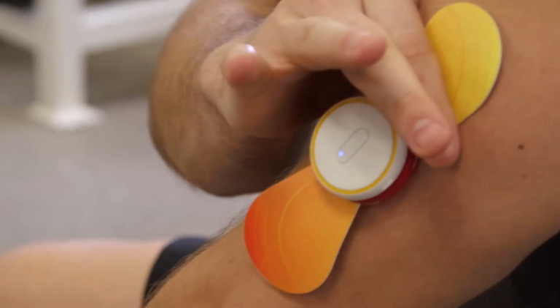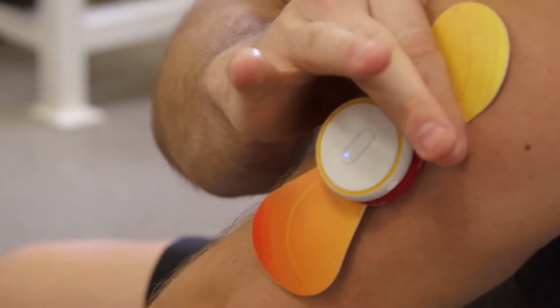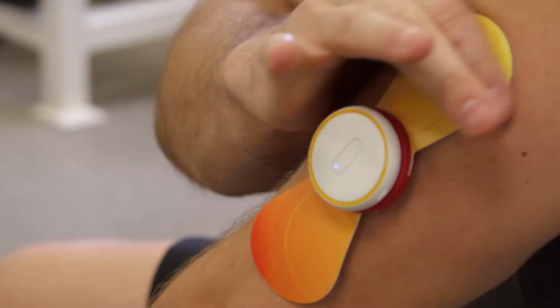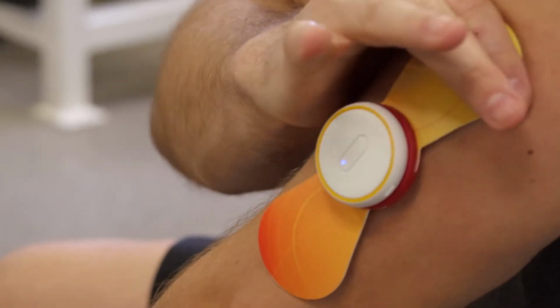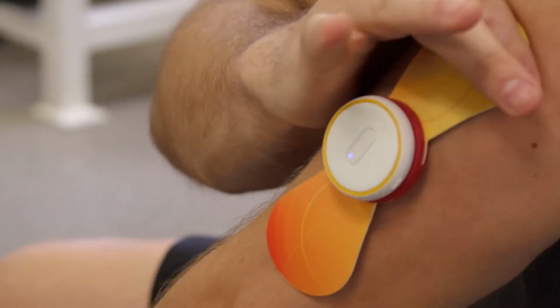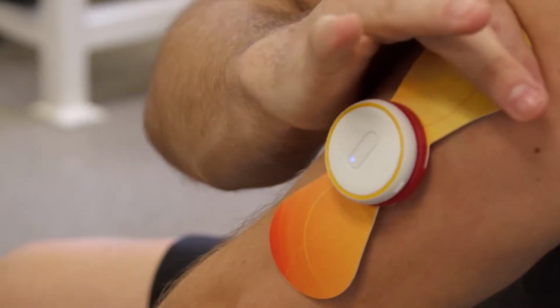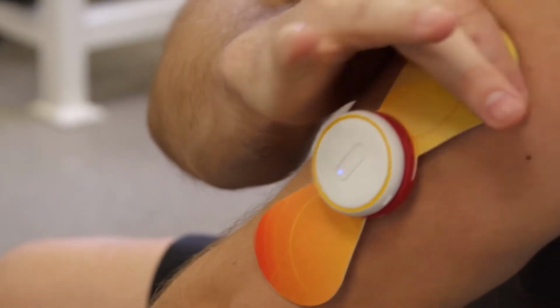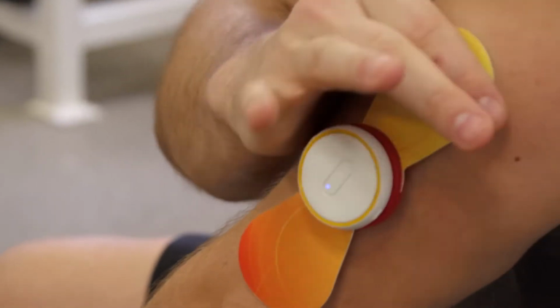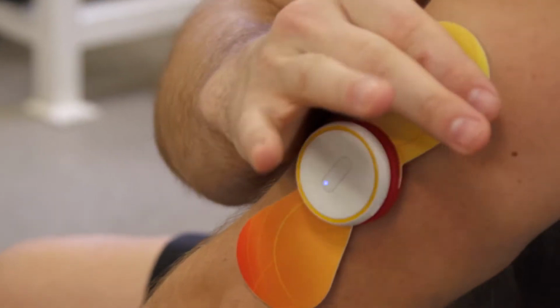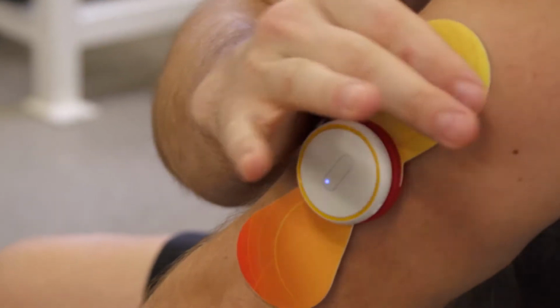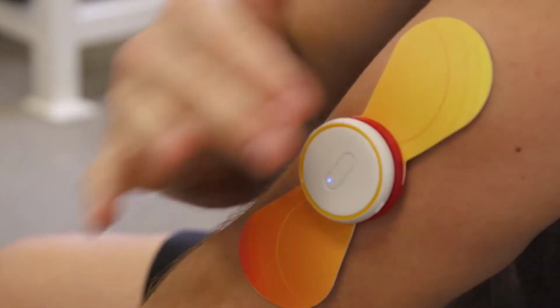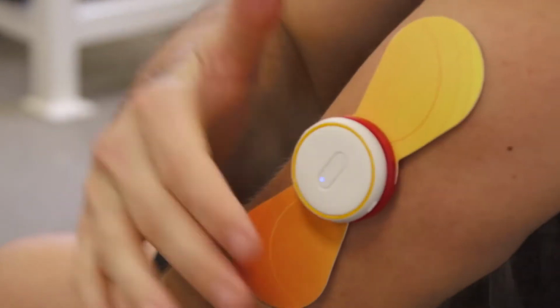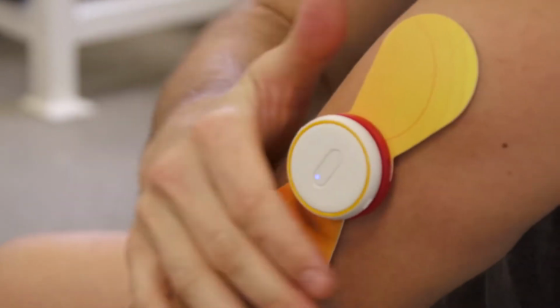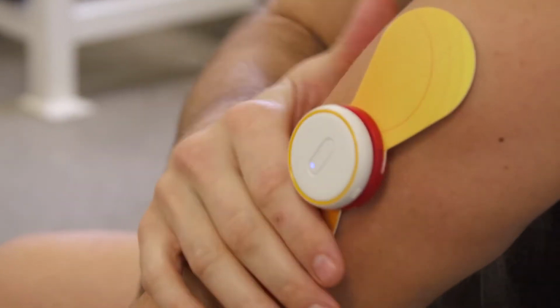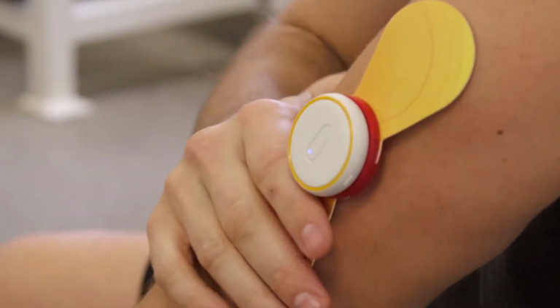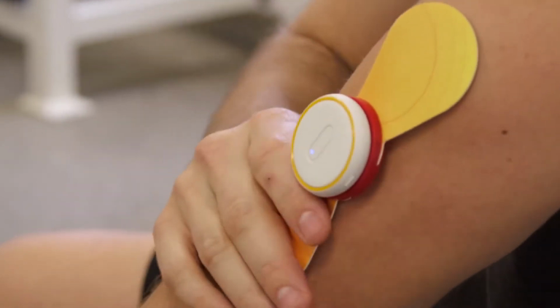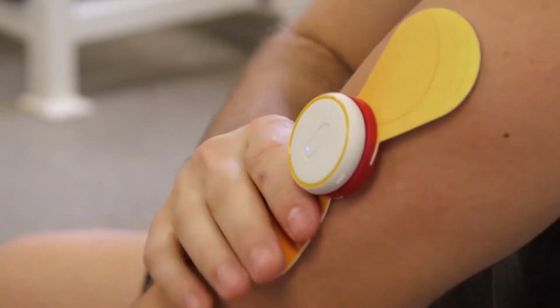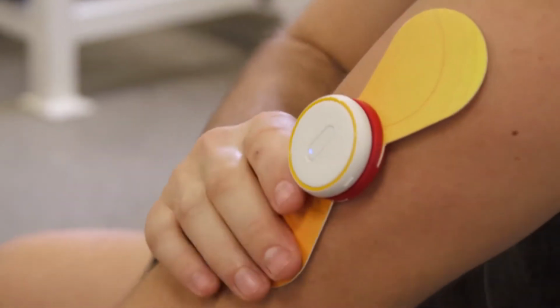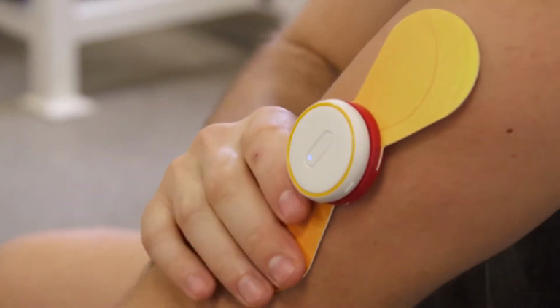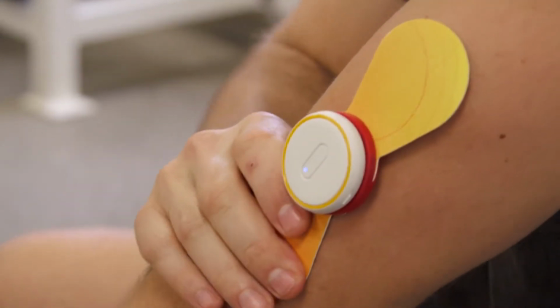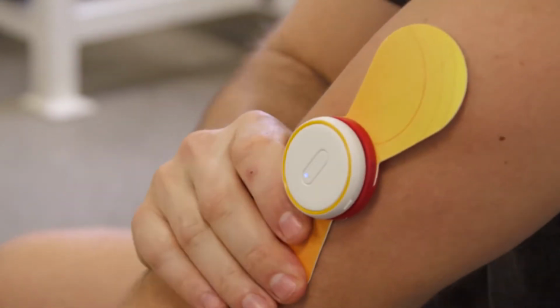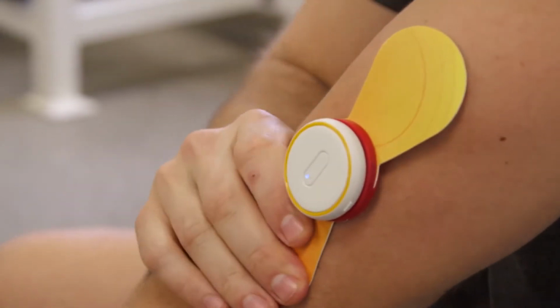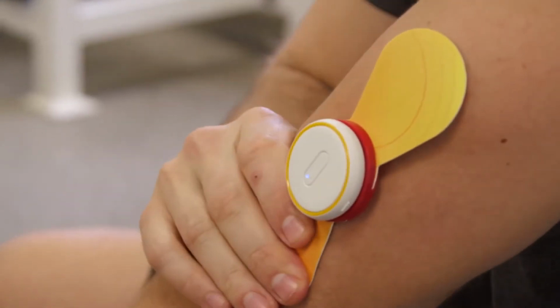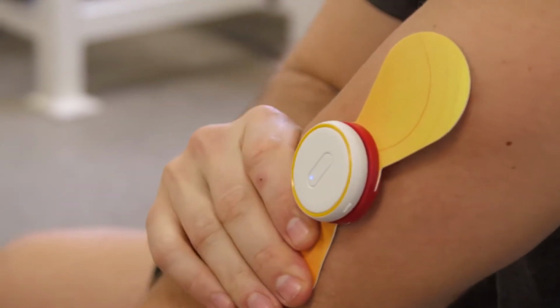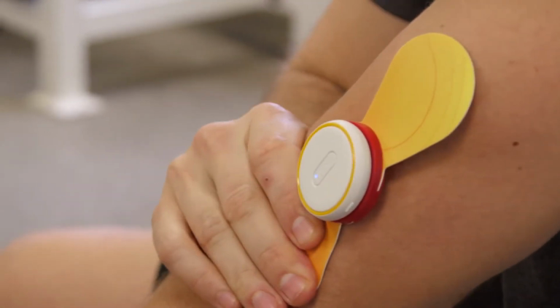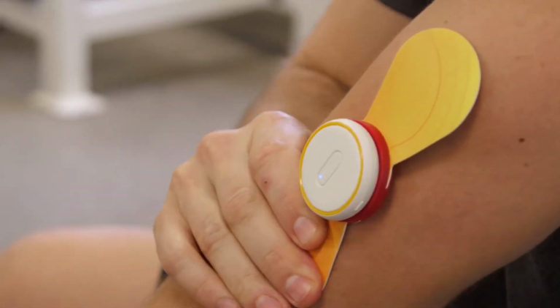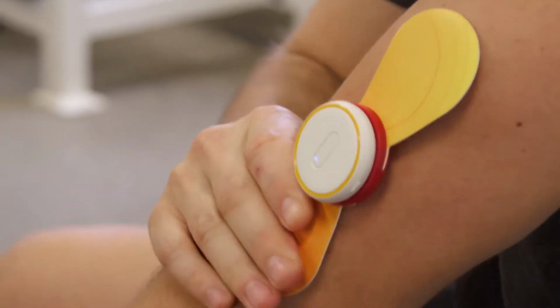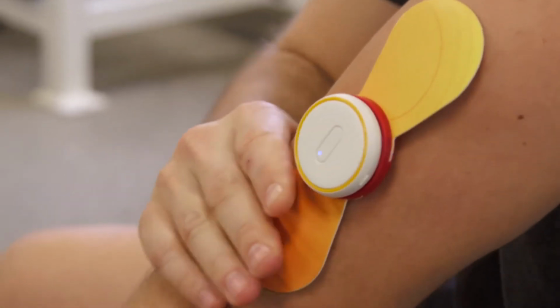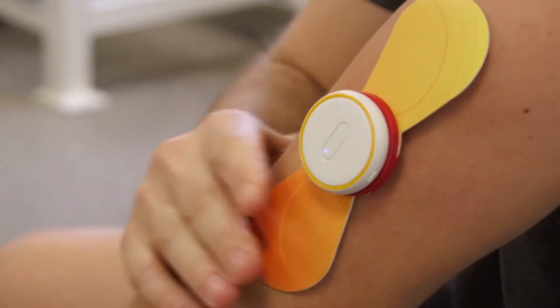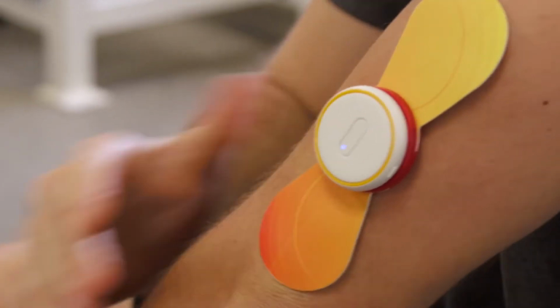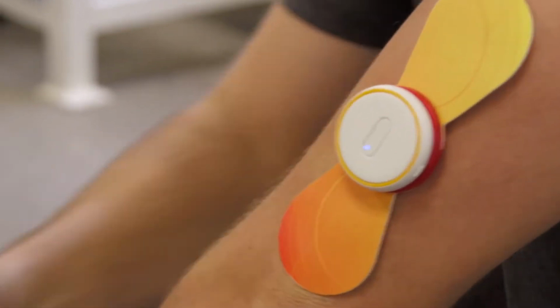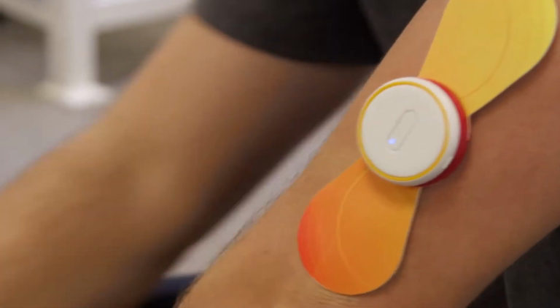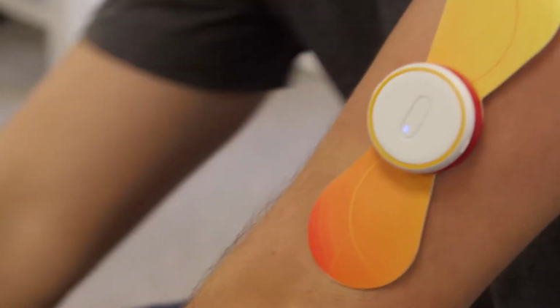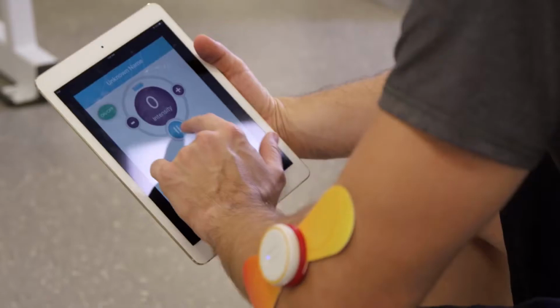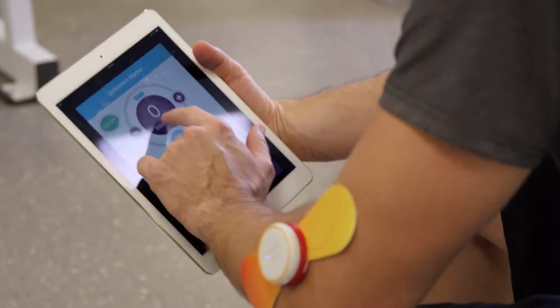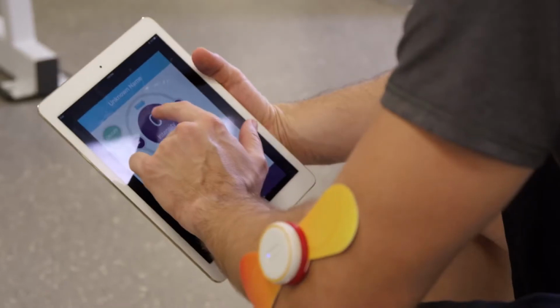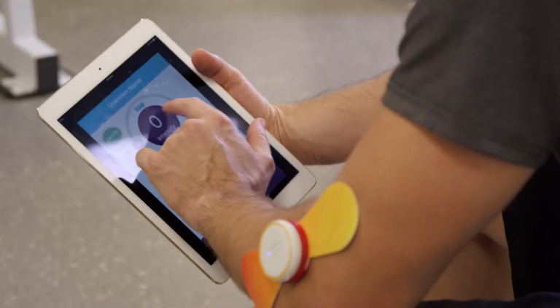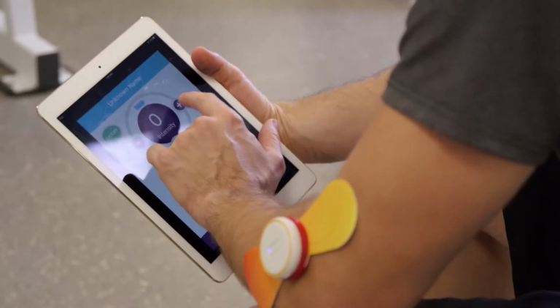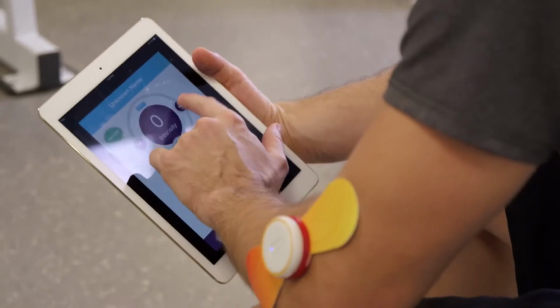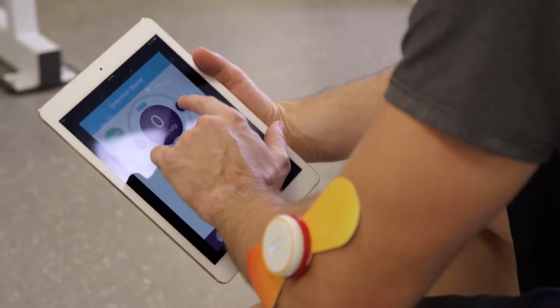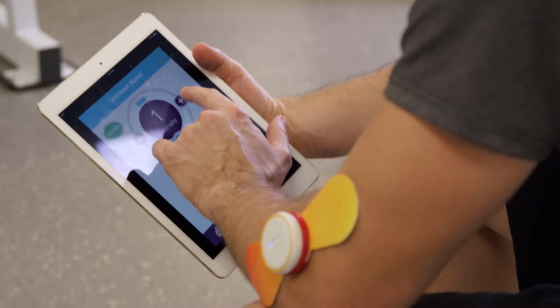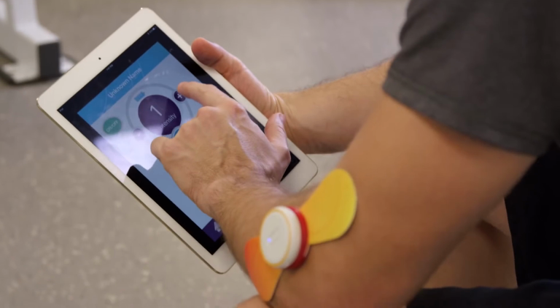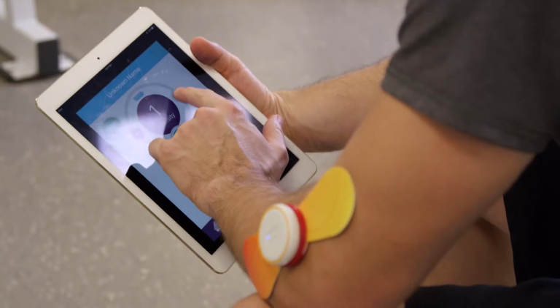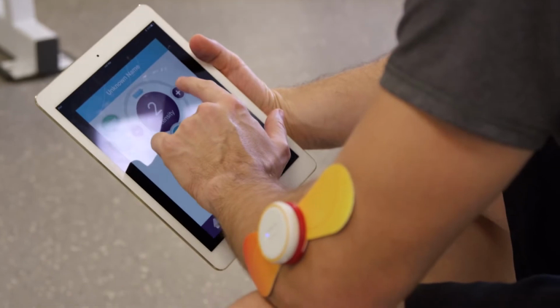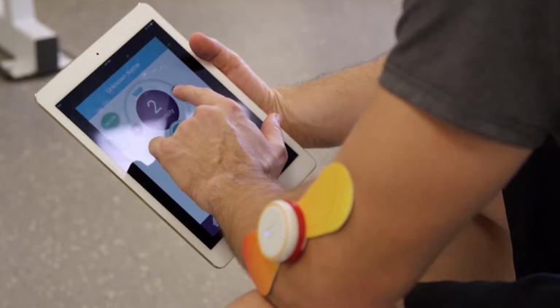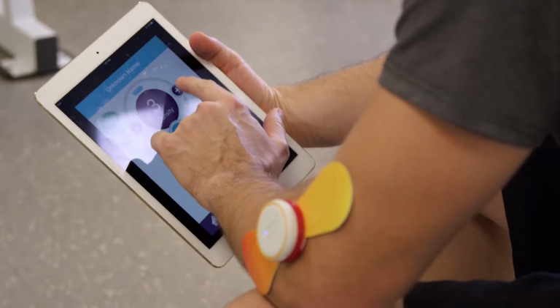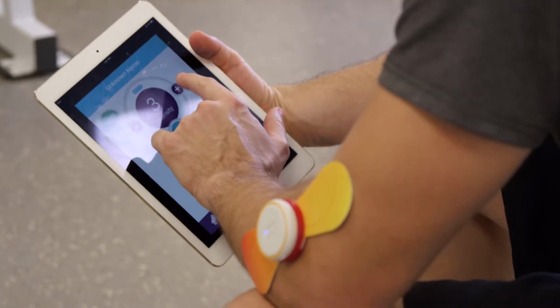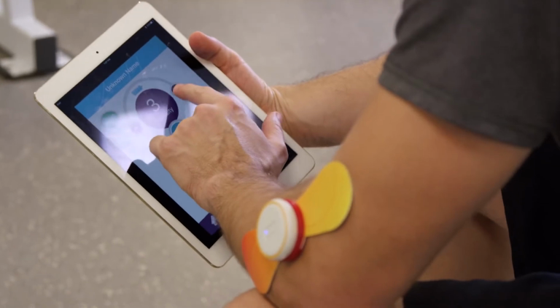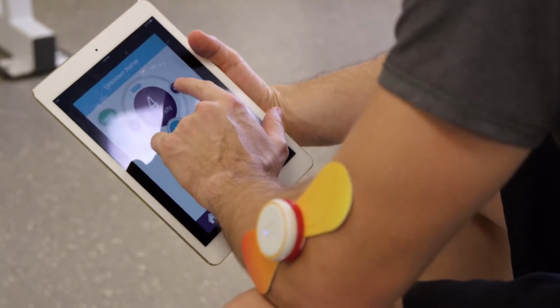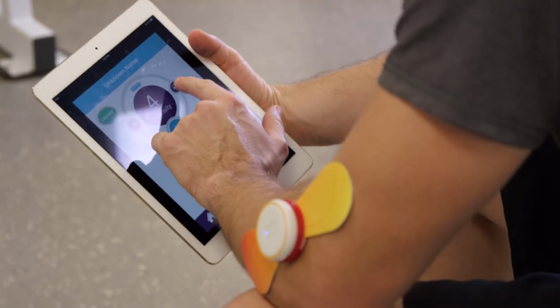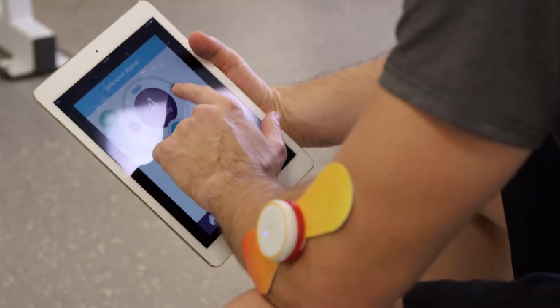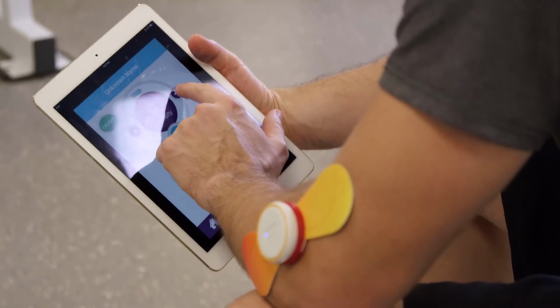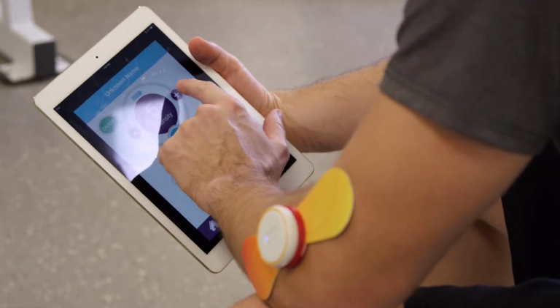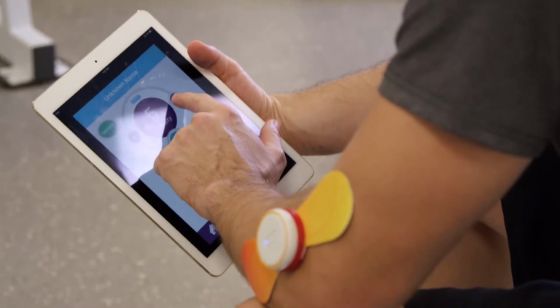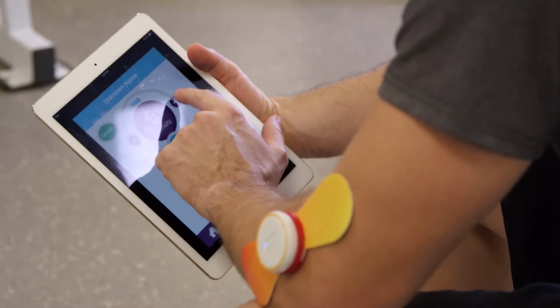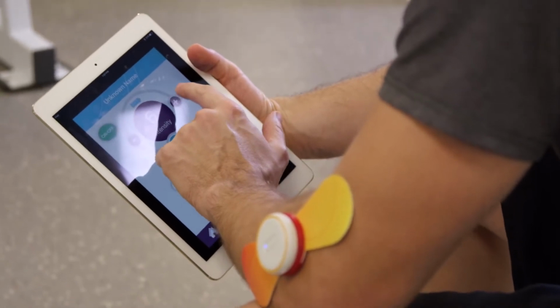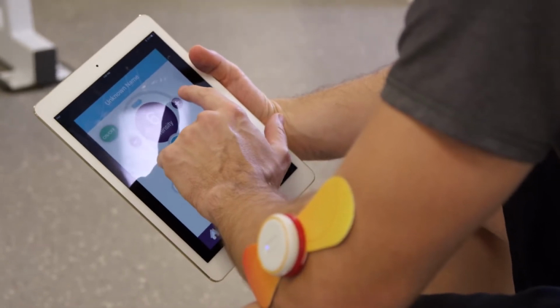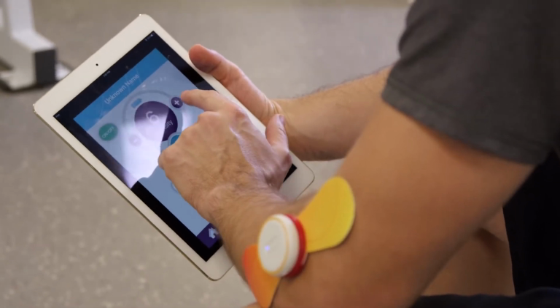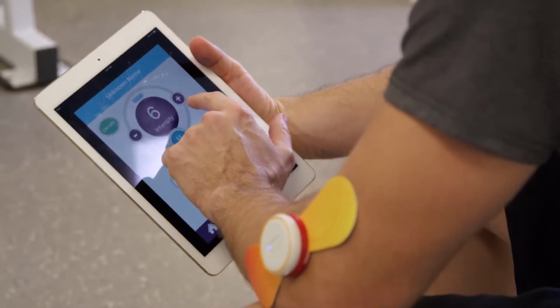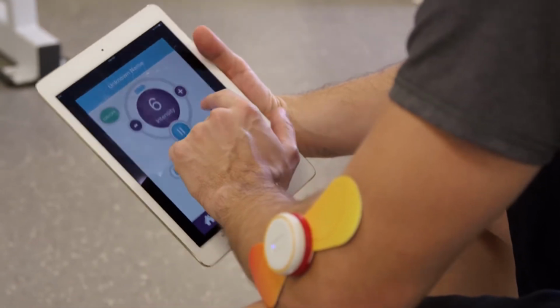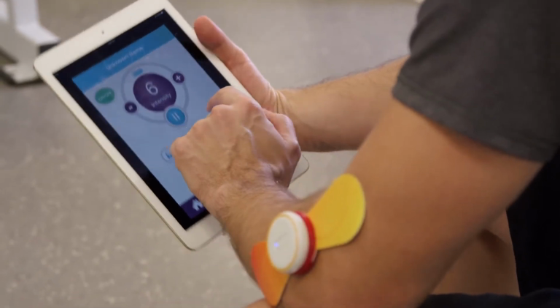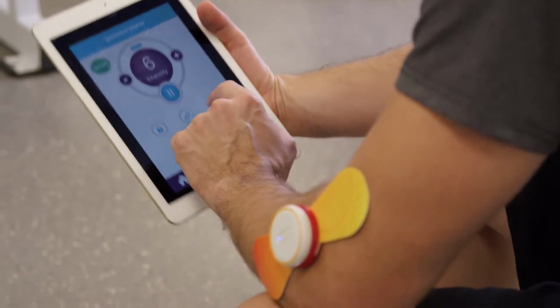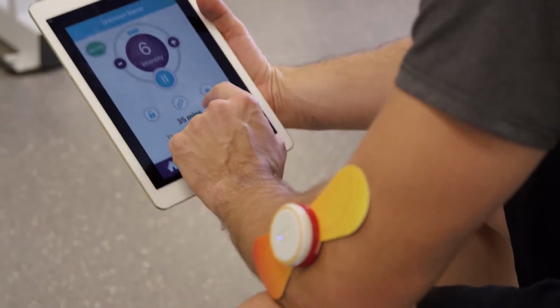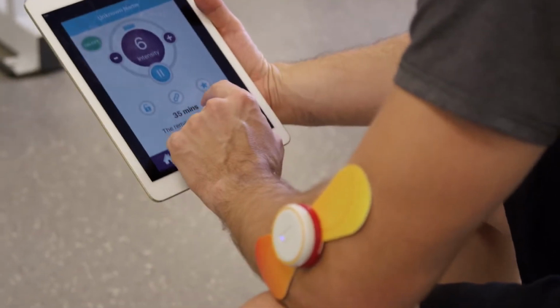The iTens keeps track of your pain reduction delta so that you can graph and figure out what settings work best for your unique pain condition.